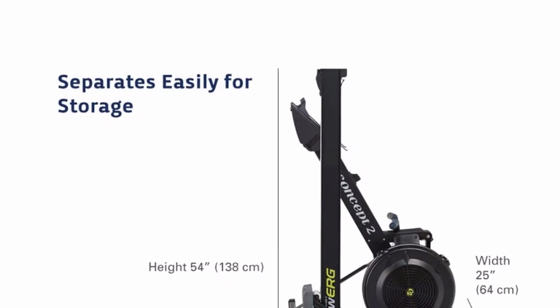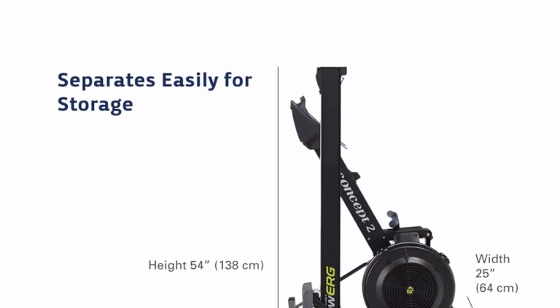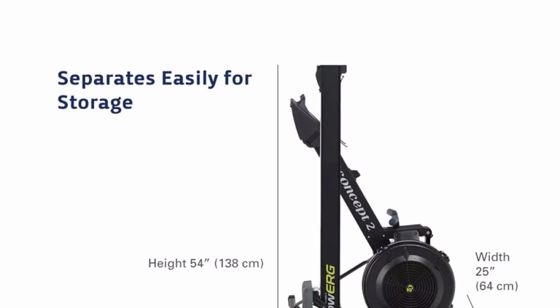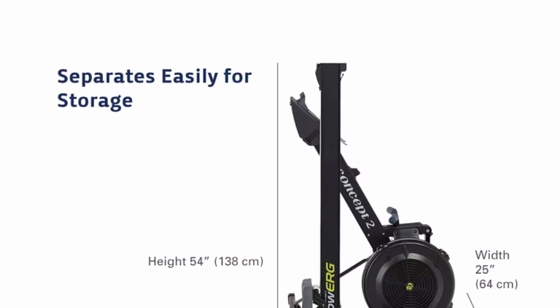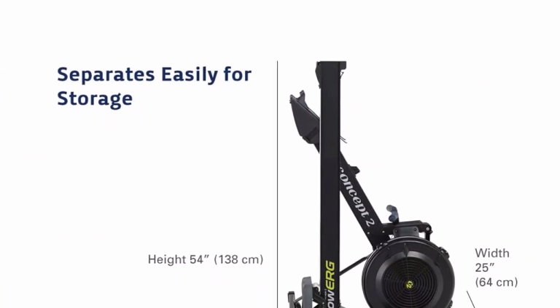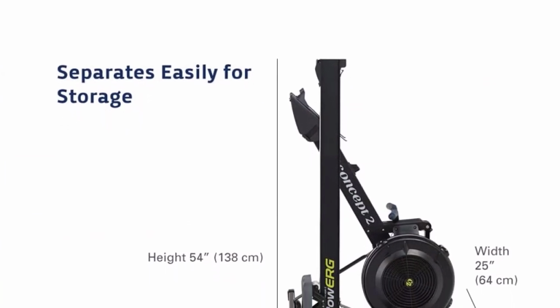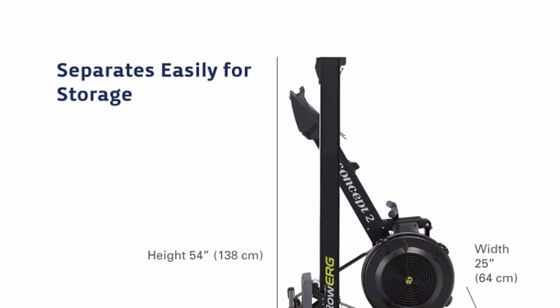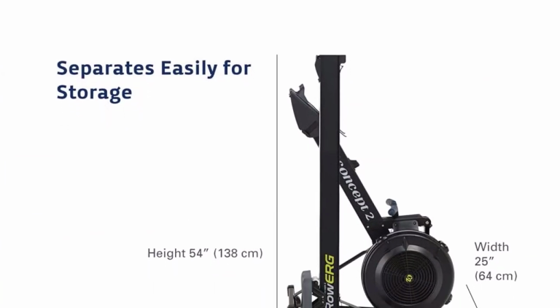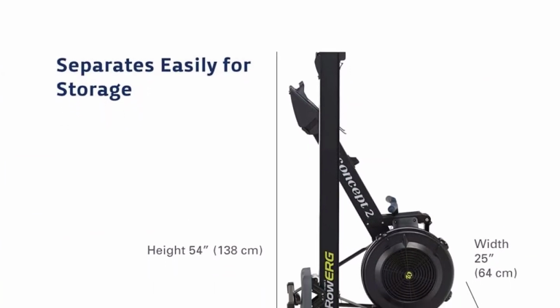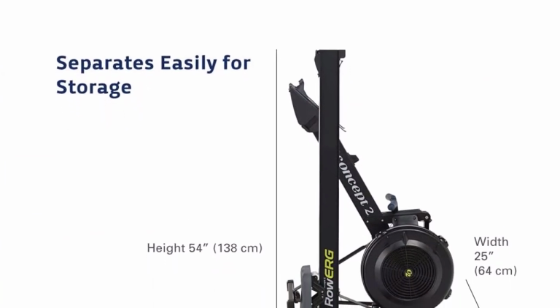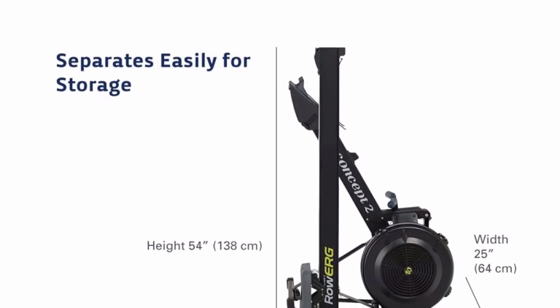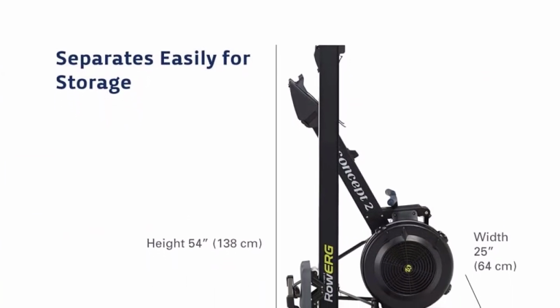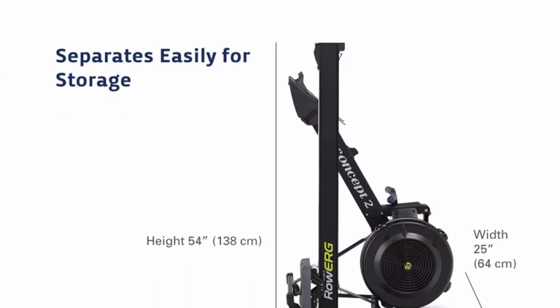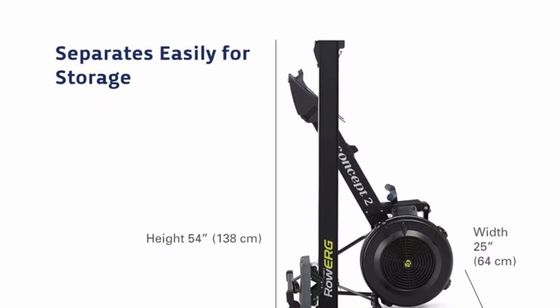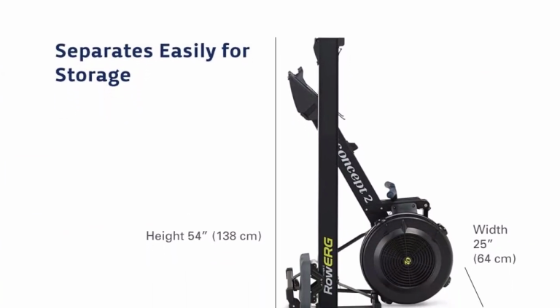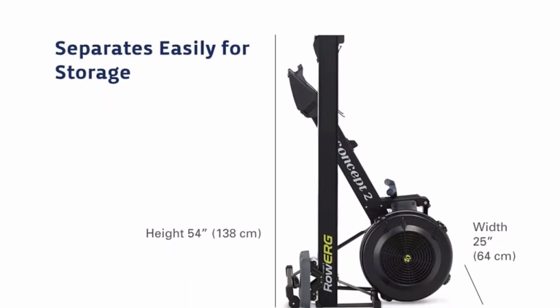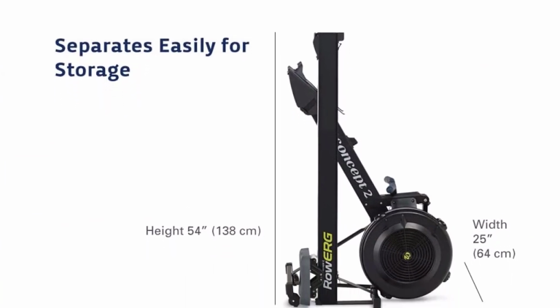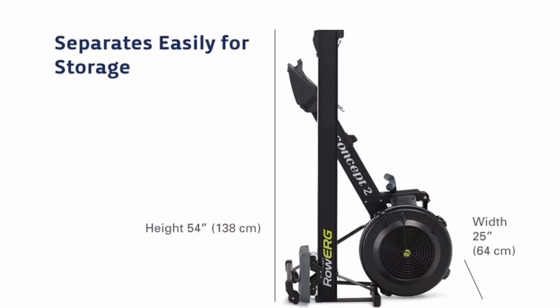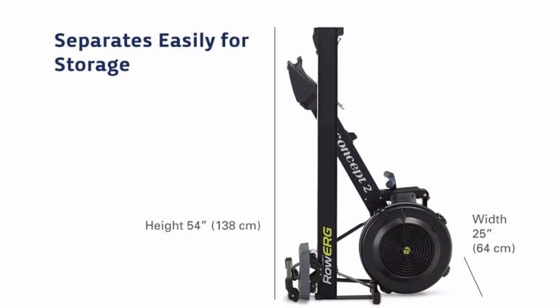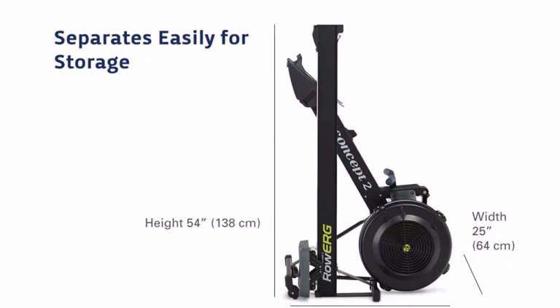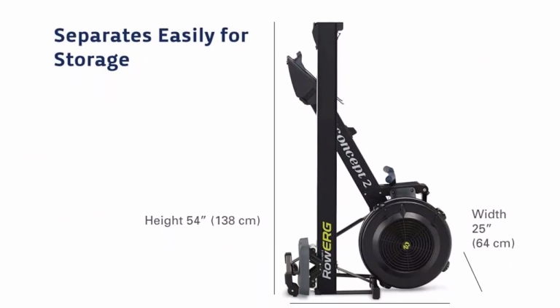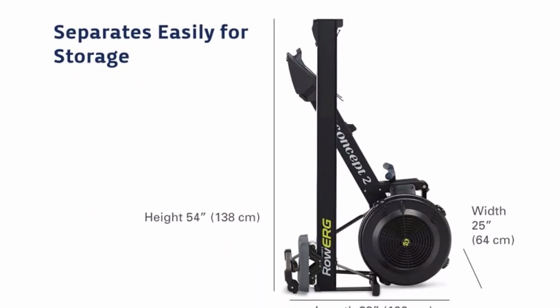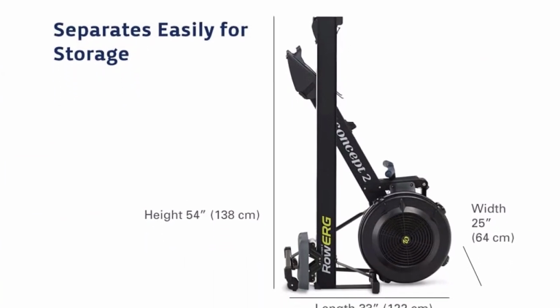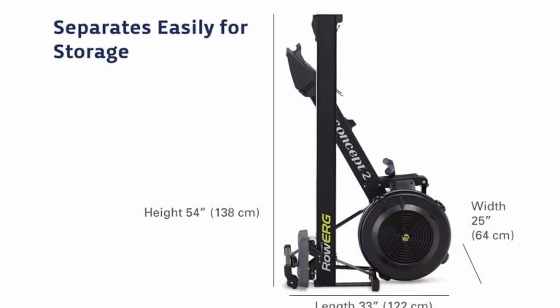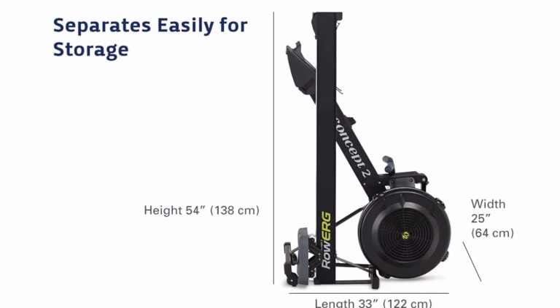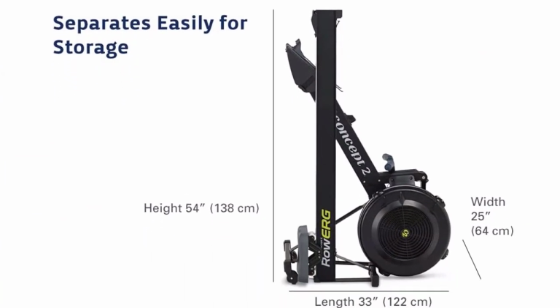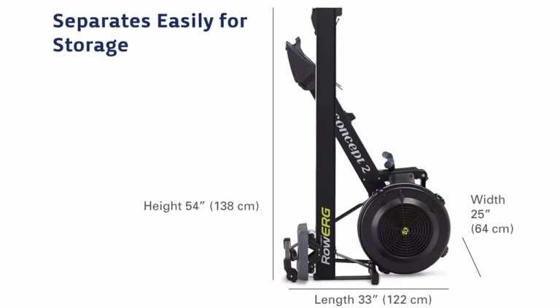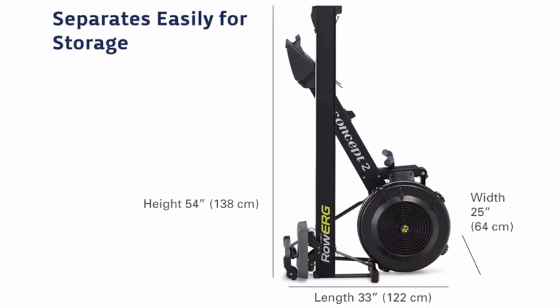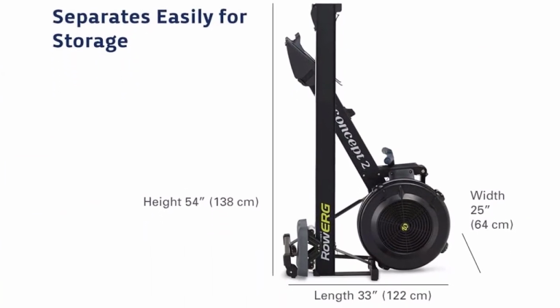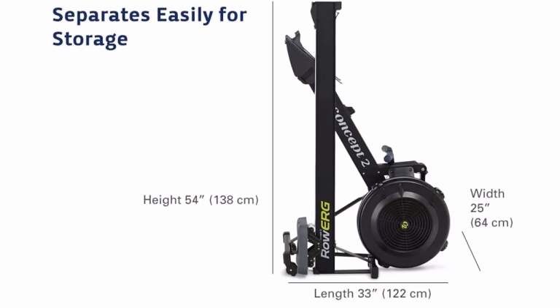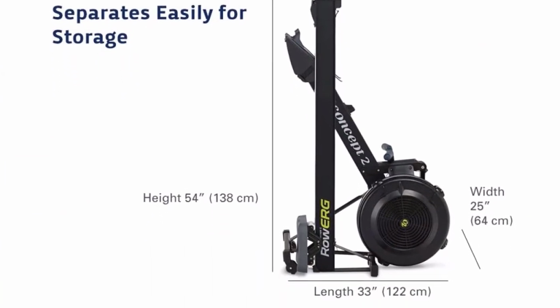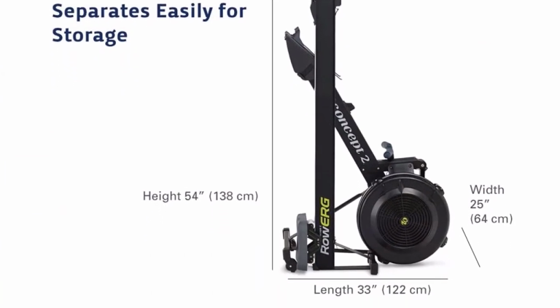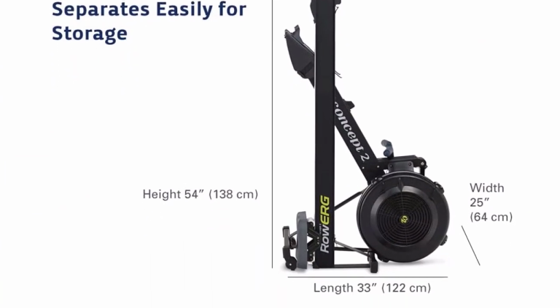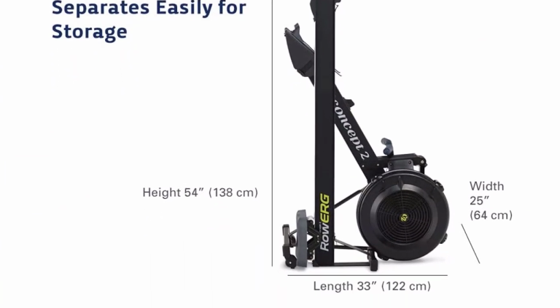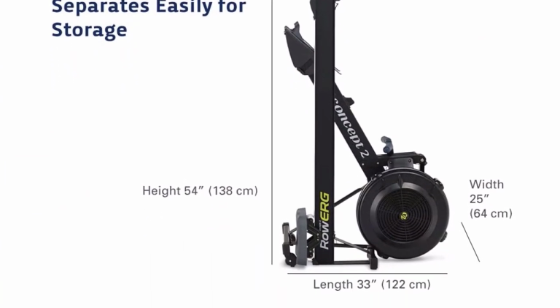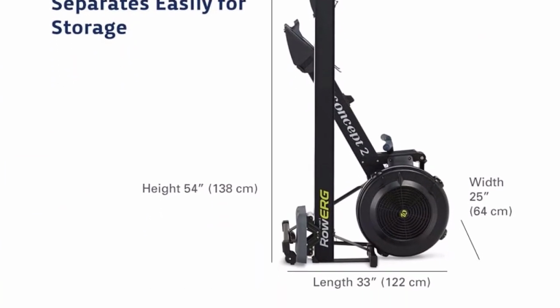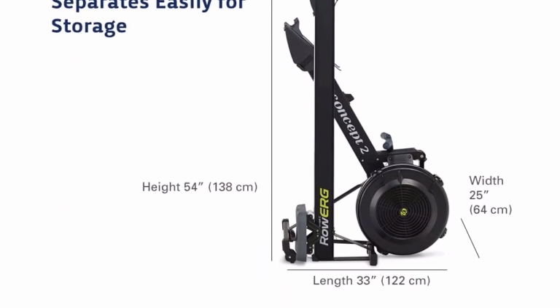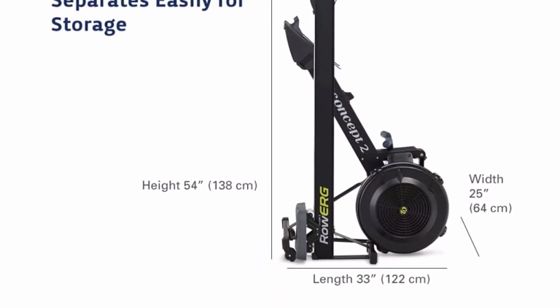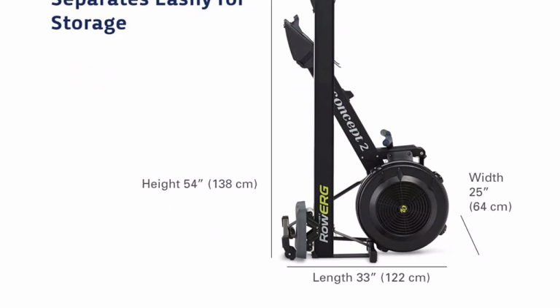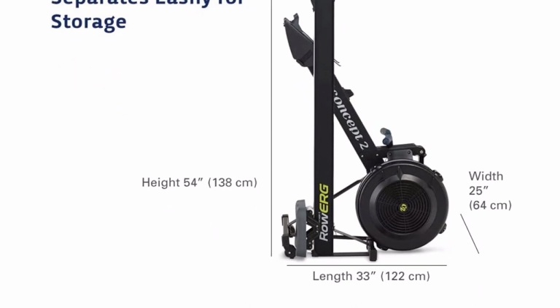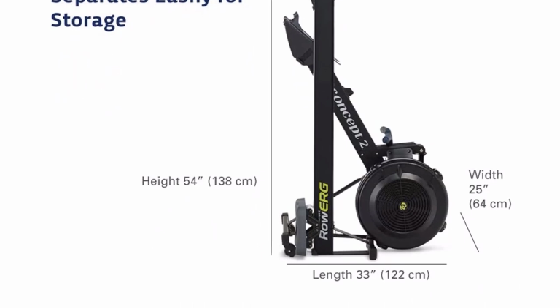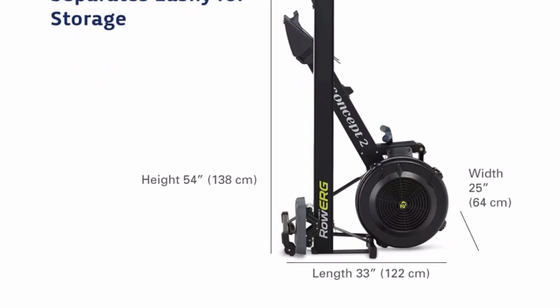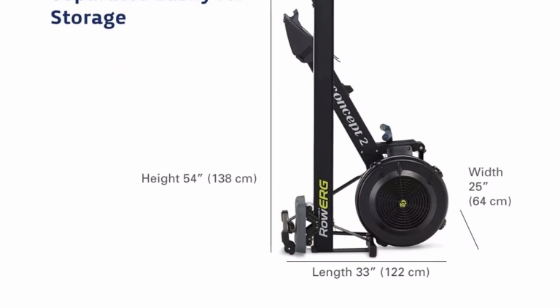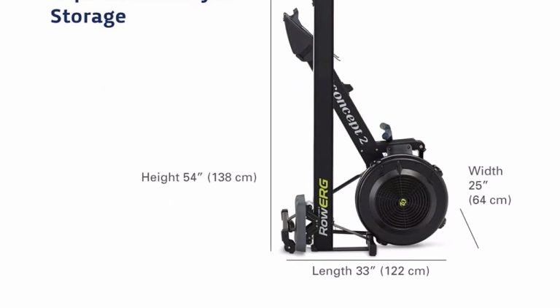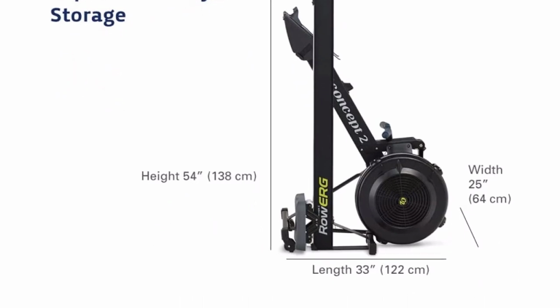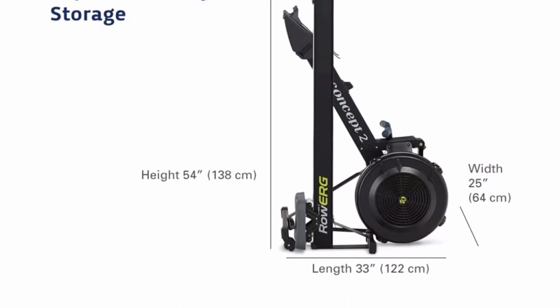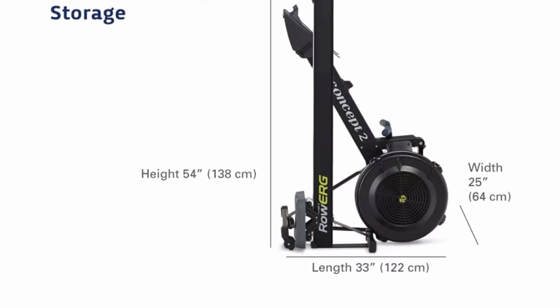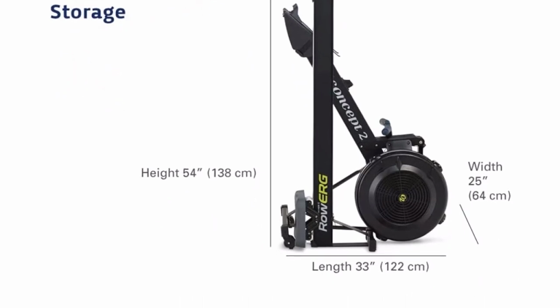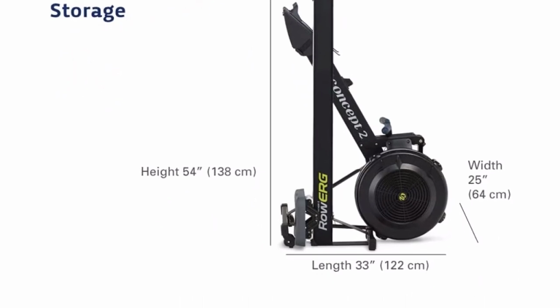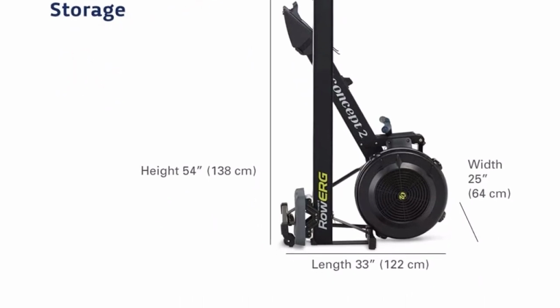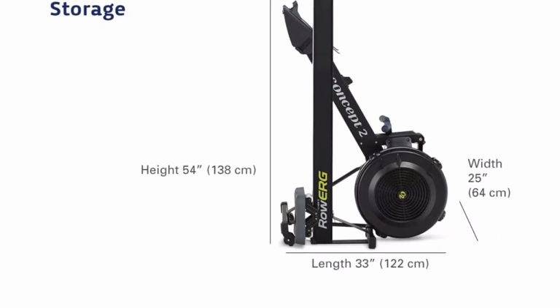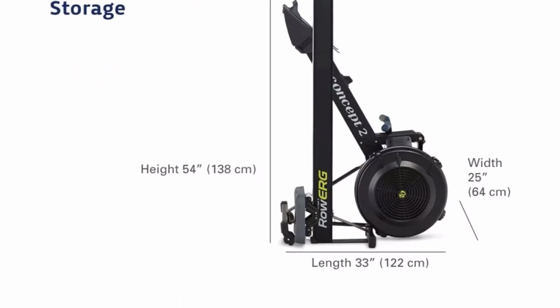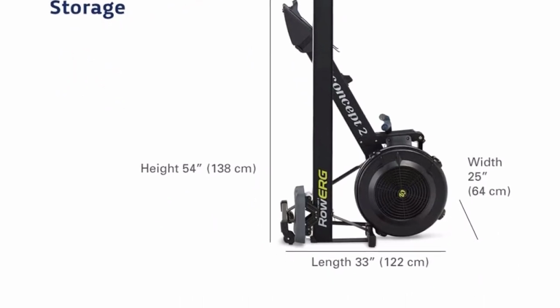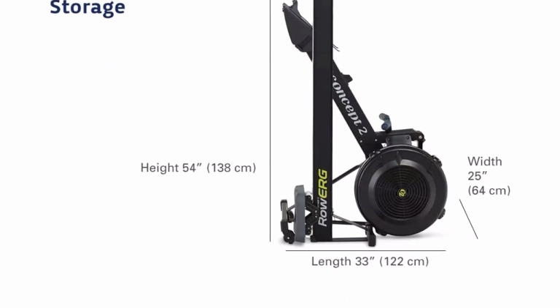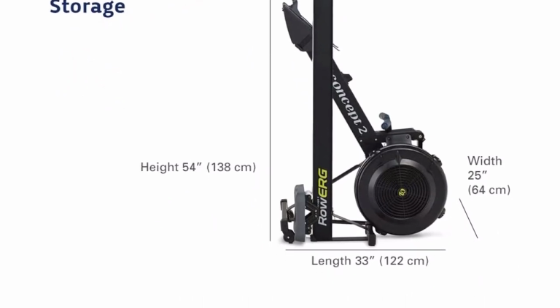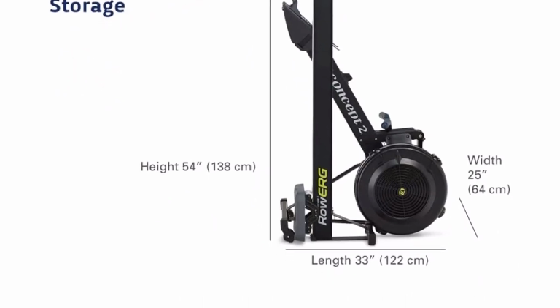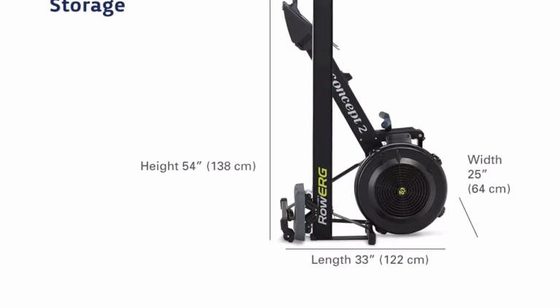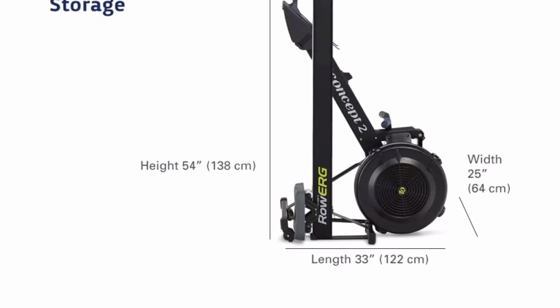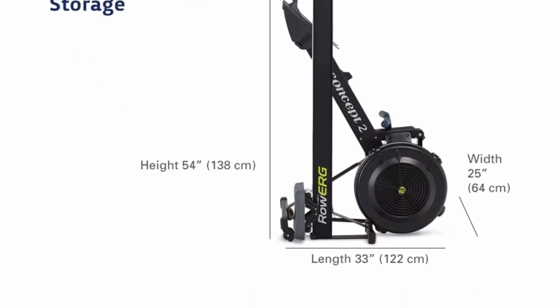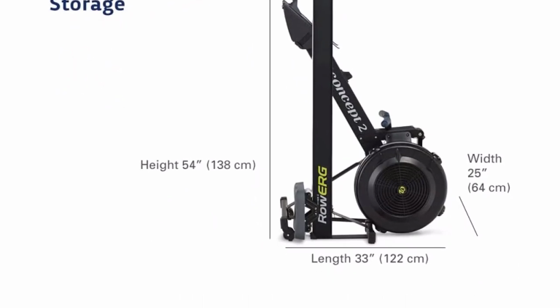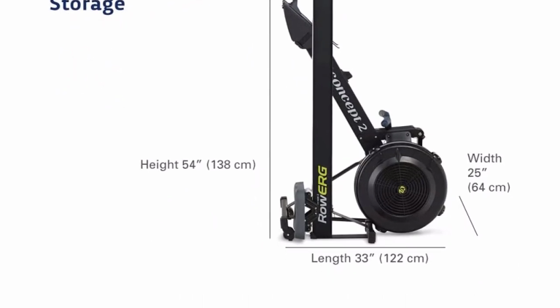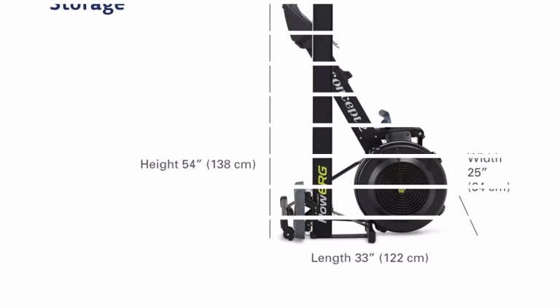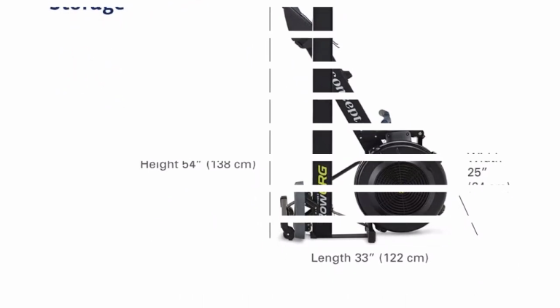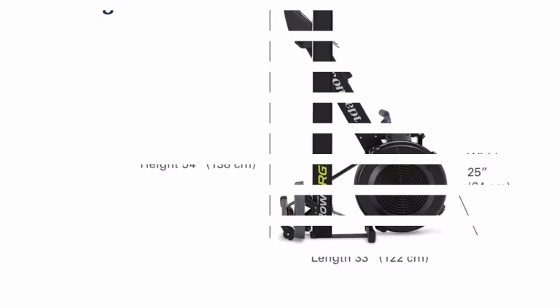Pros: Full body workout. Low impact. Great for all fitness levels. Cardio and strength training in one.